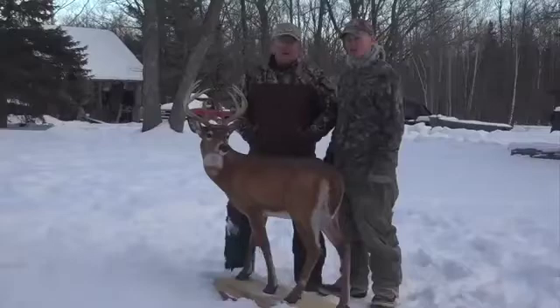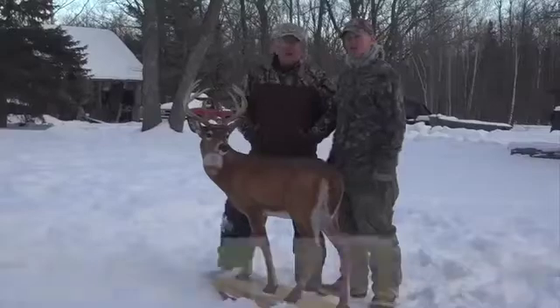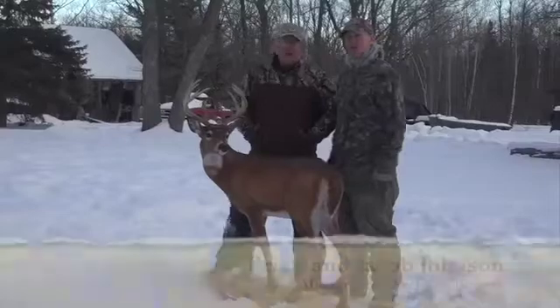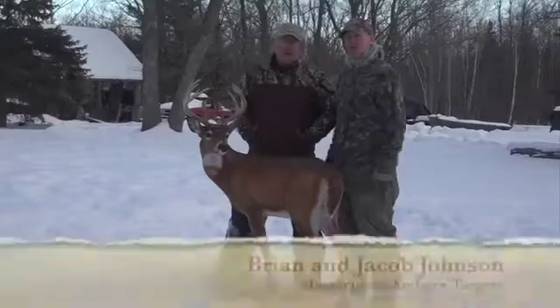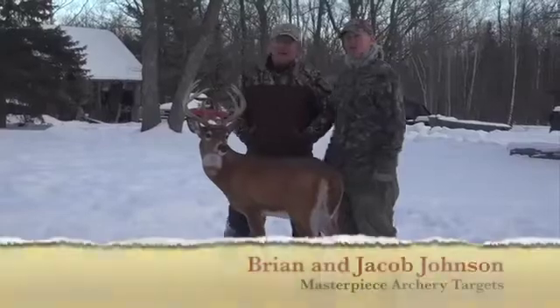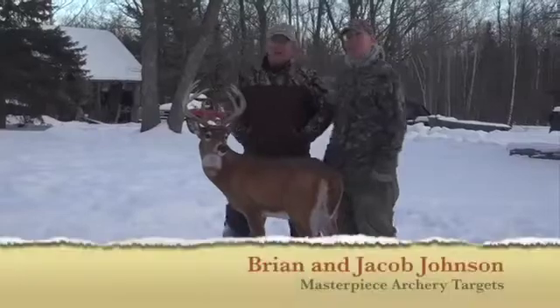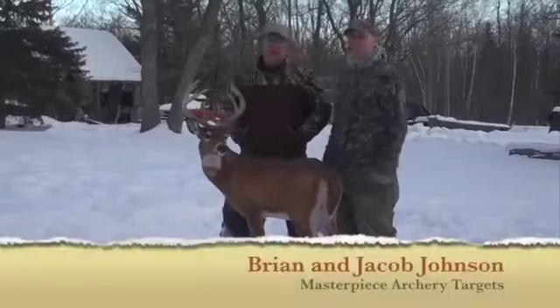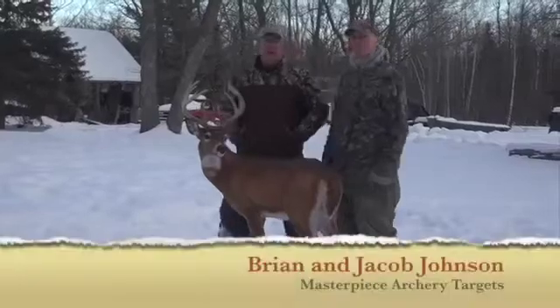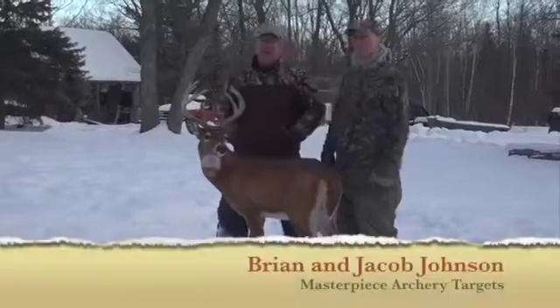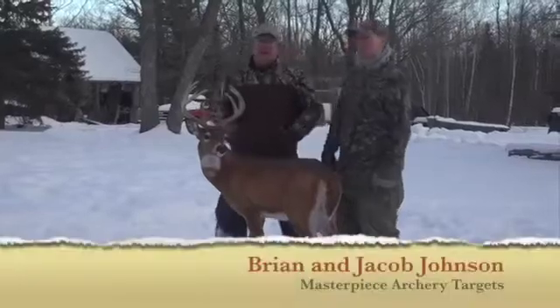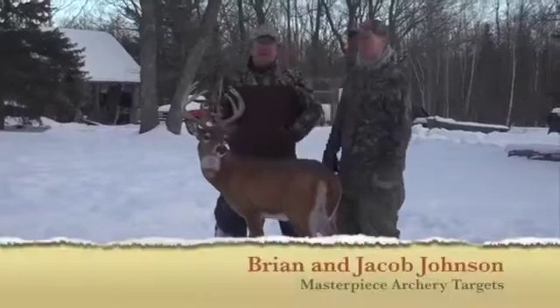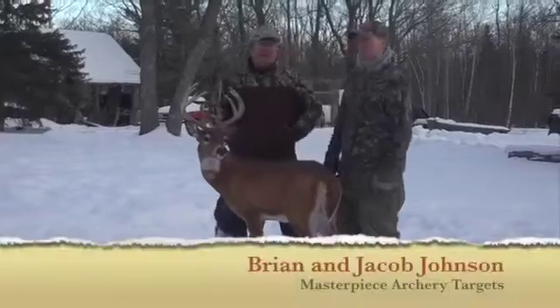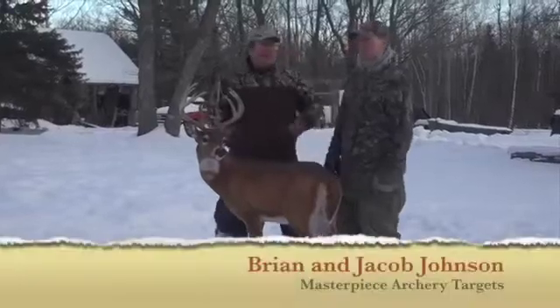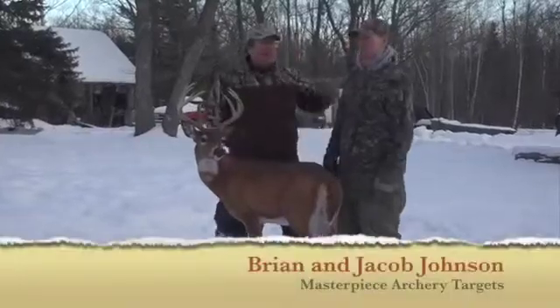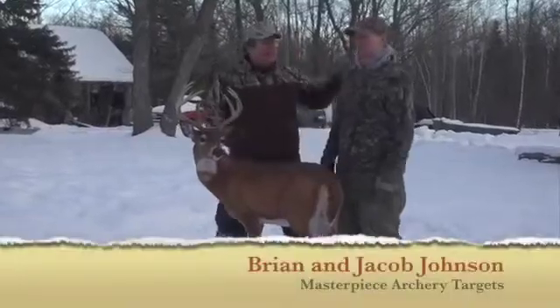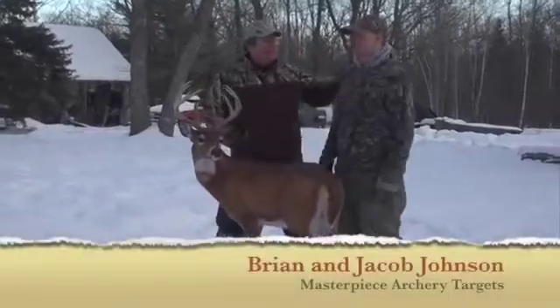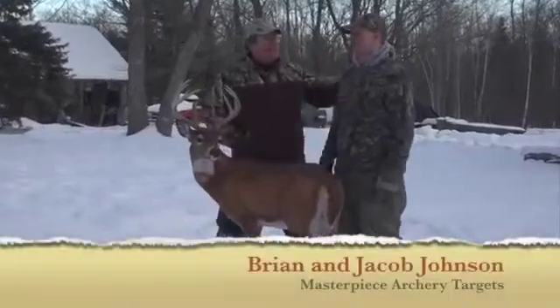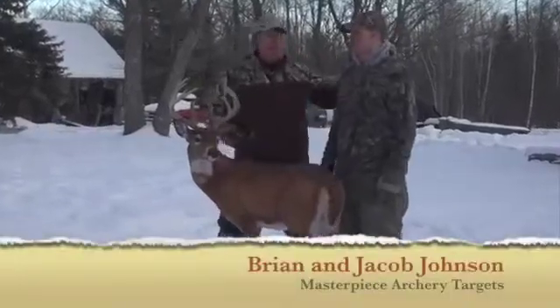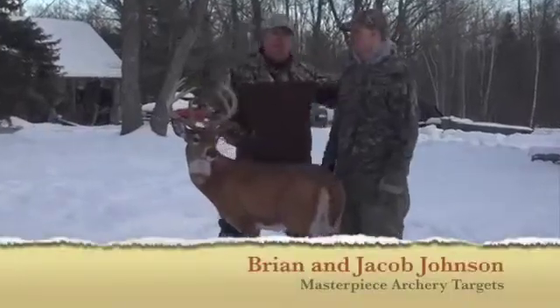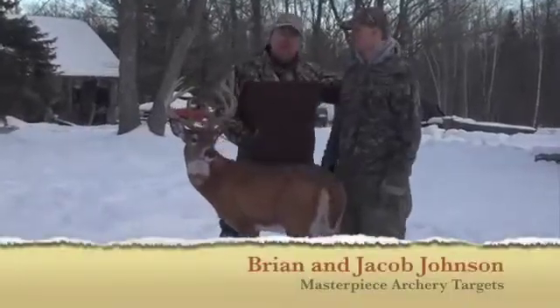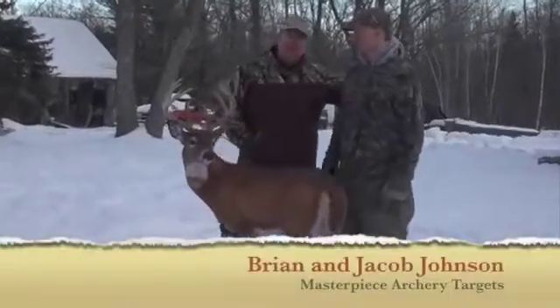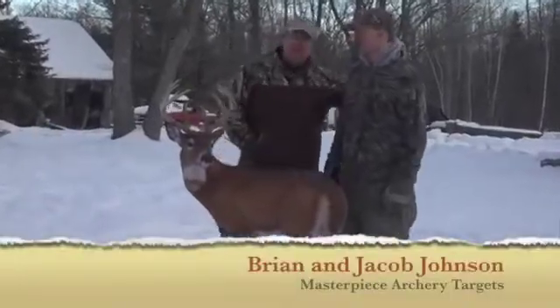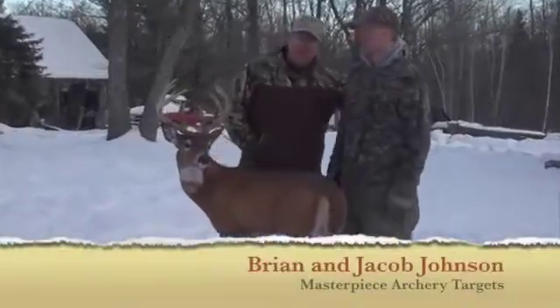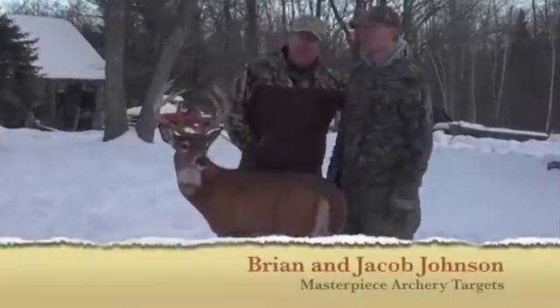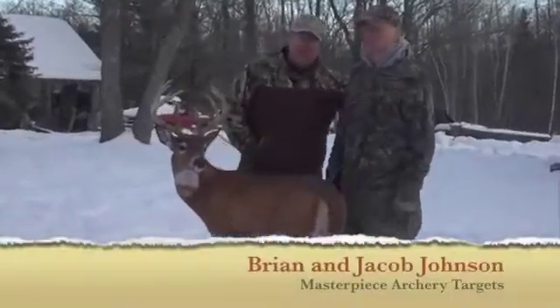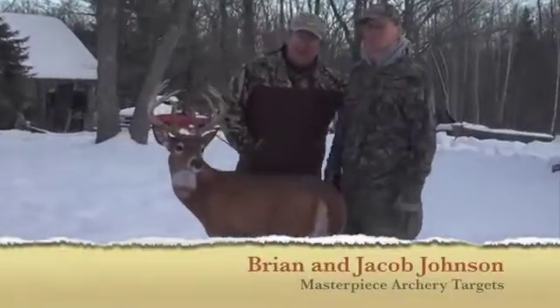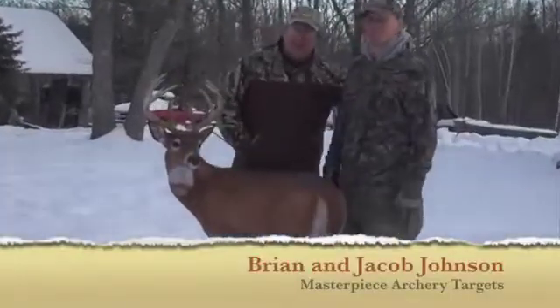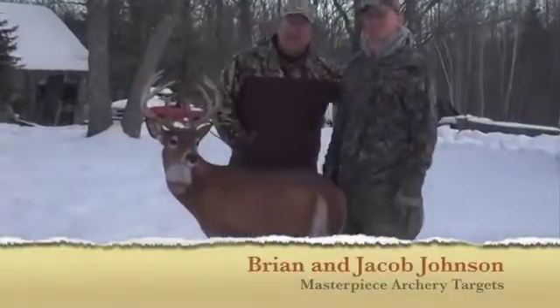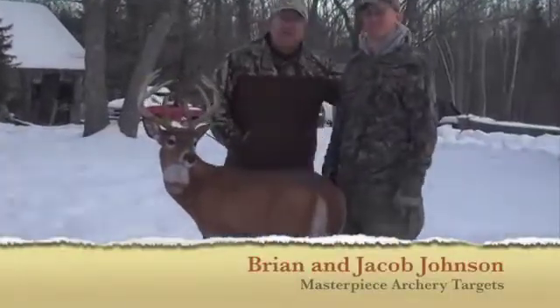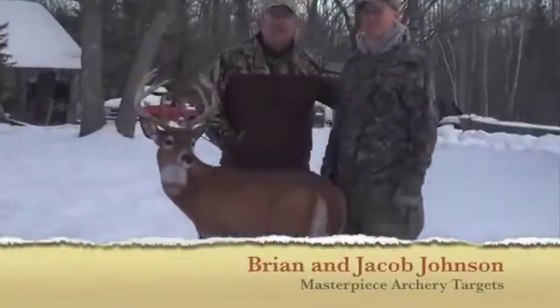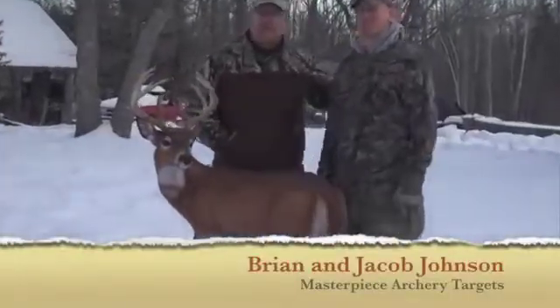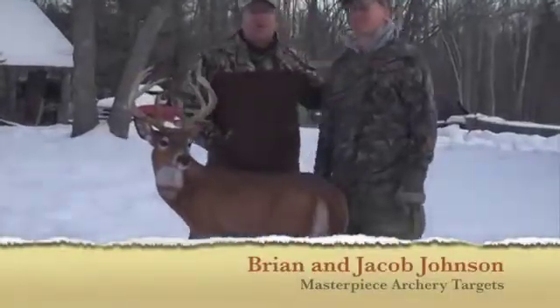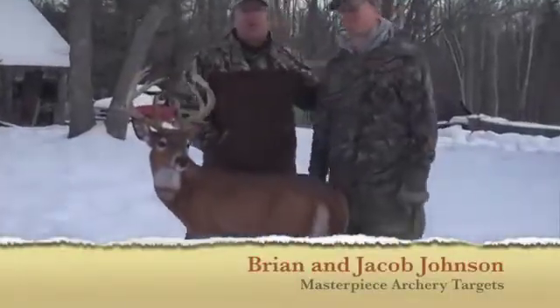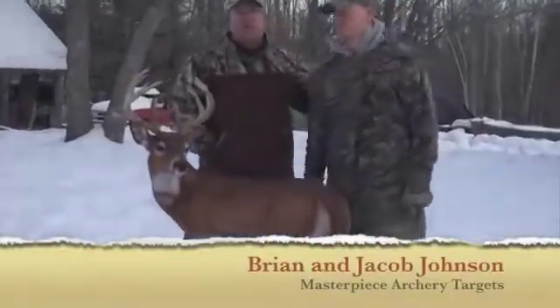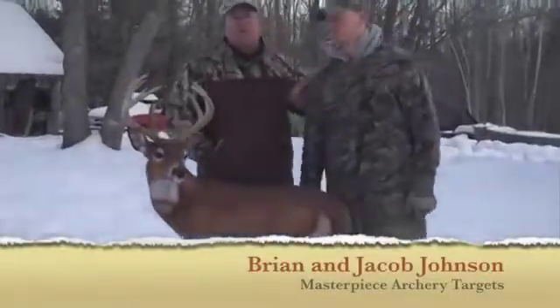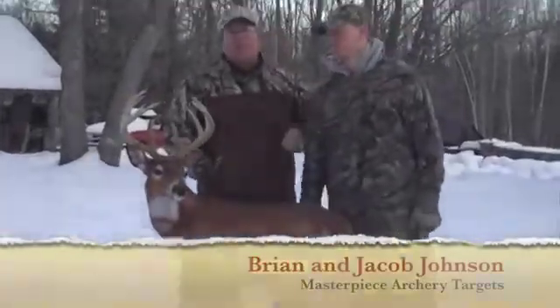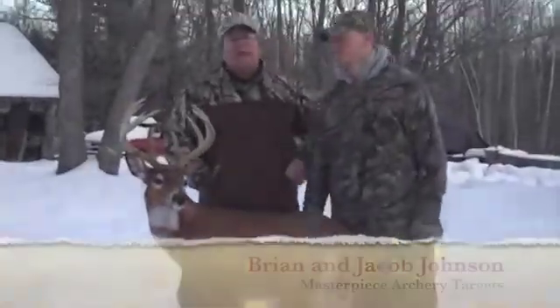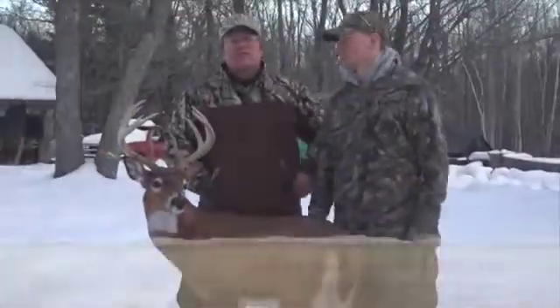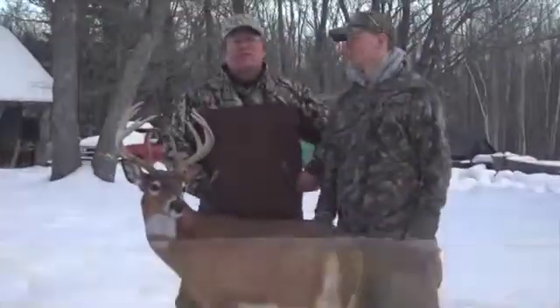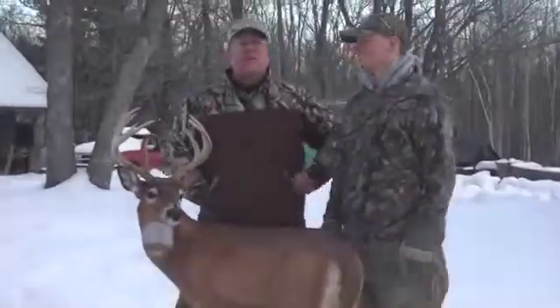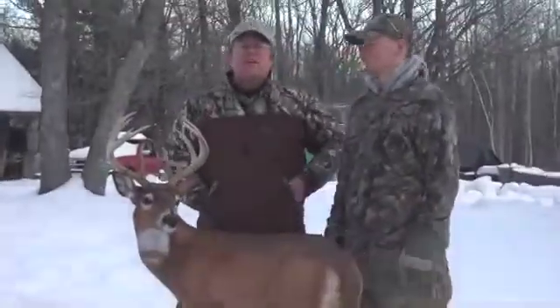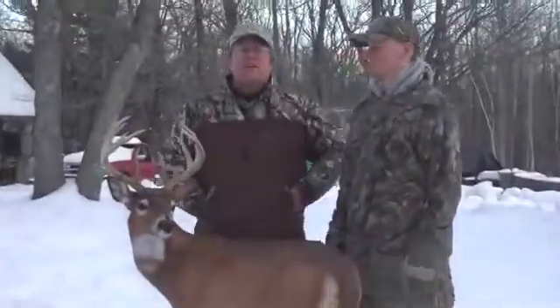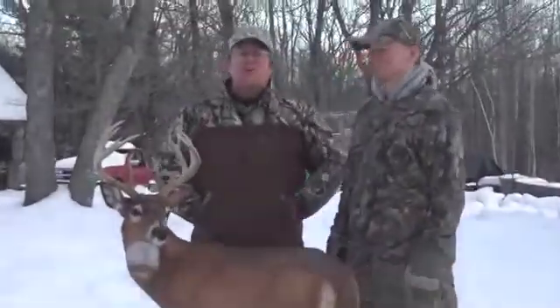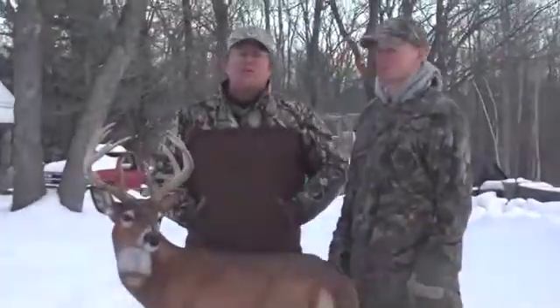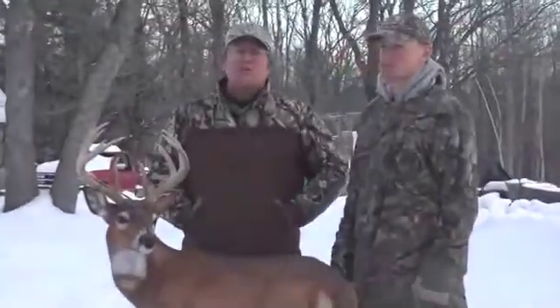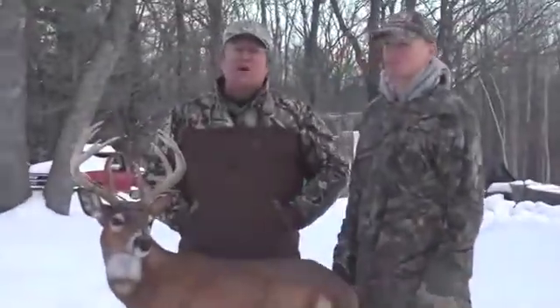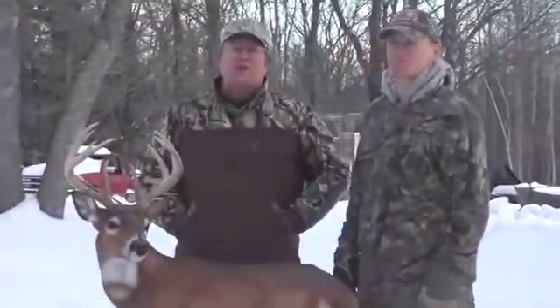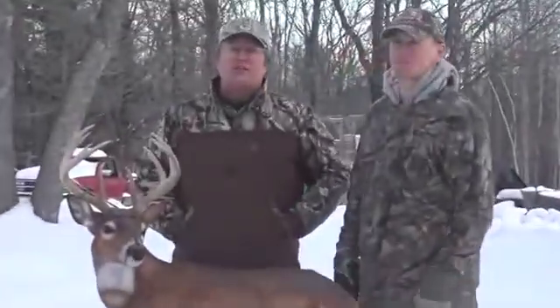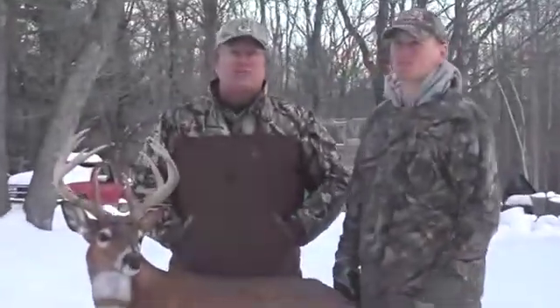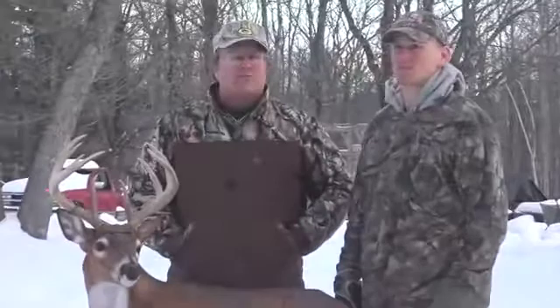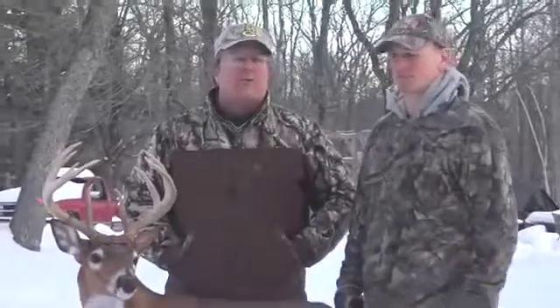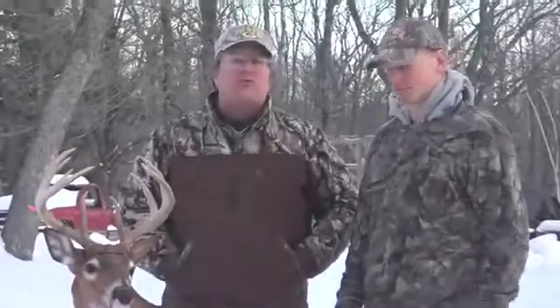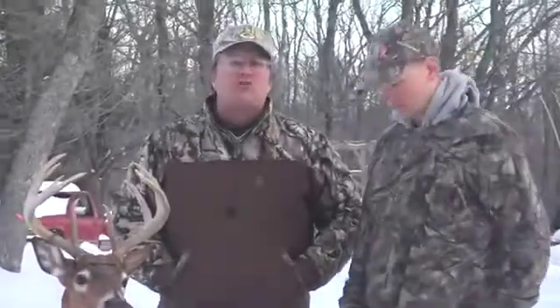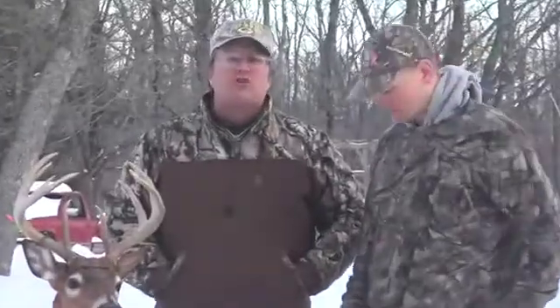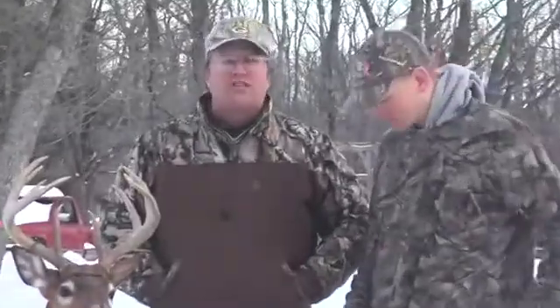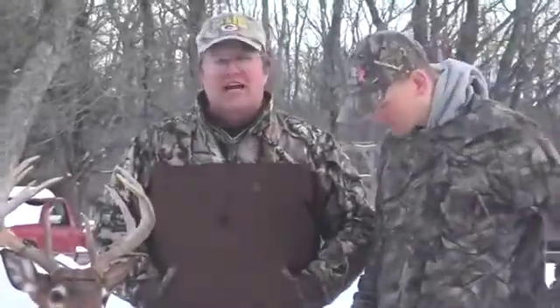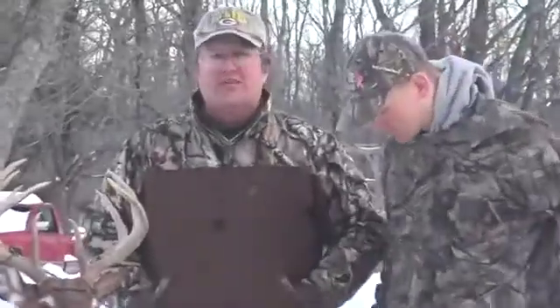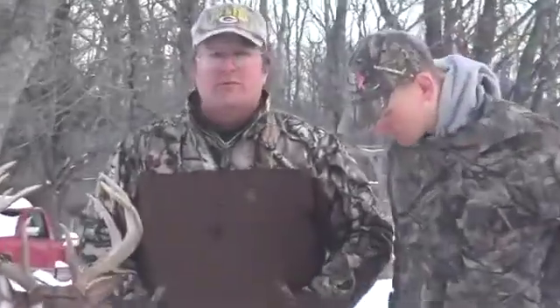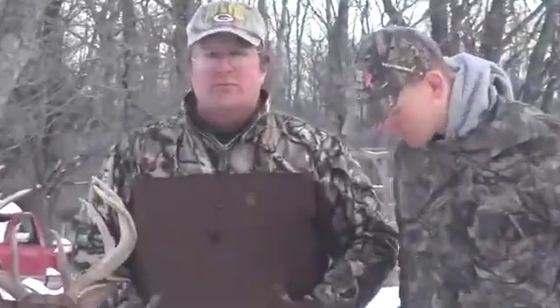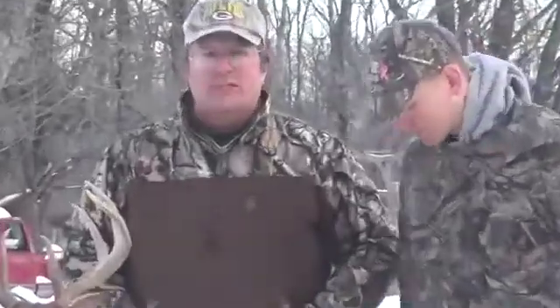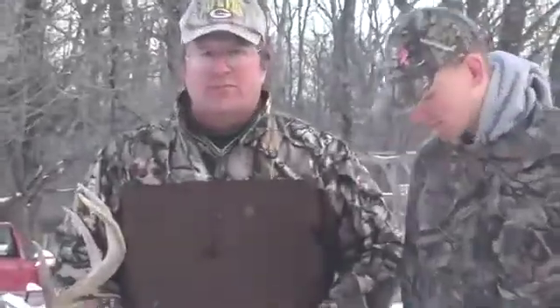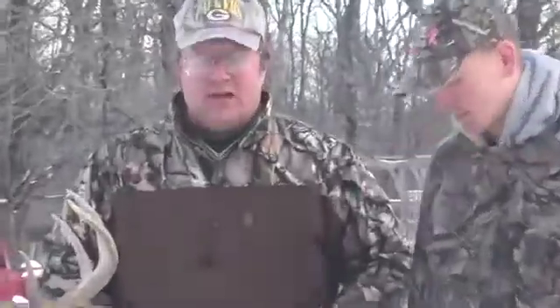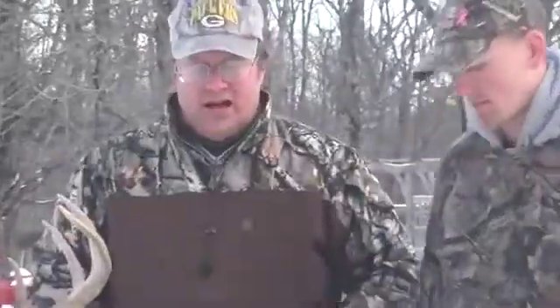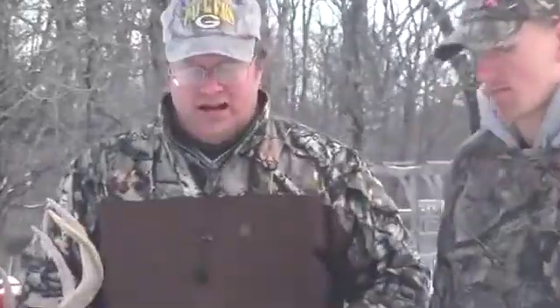This is Brian Johnson and Jacob Johnson. We are with Masterpiece Archery Targets and Revolution Taxonomy Supply.